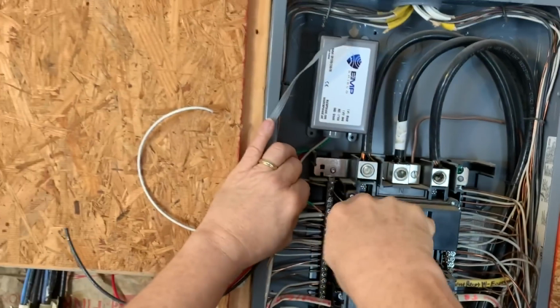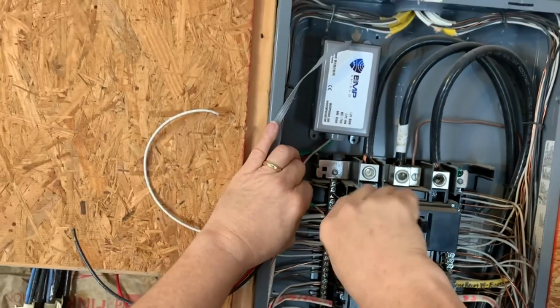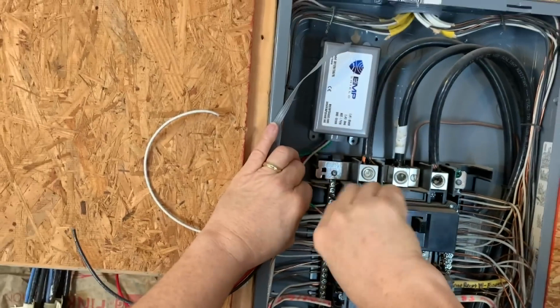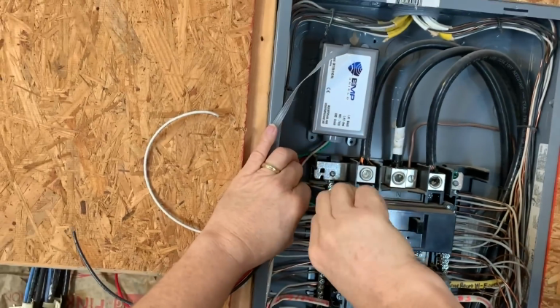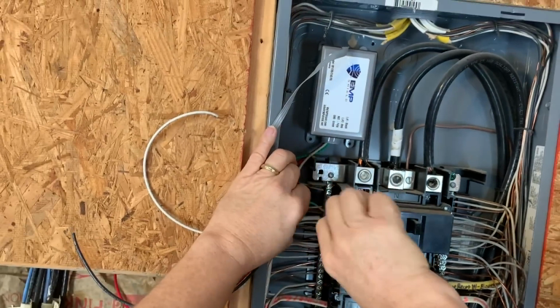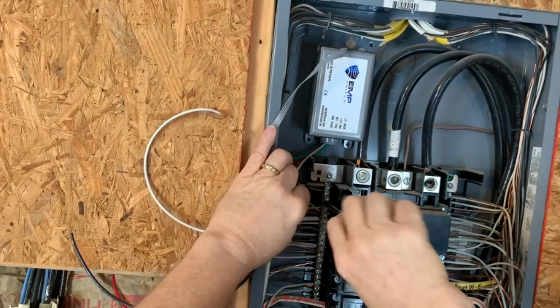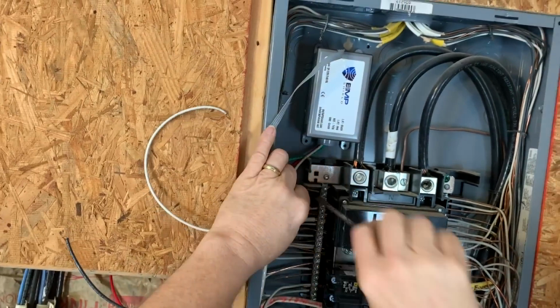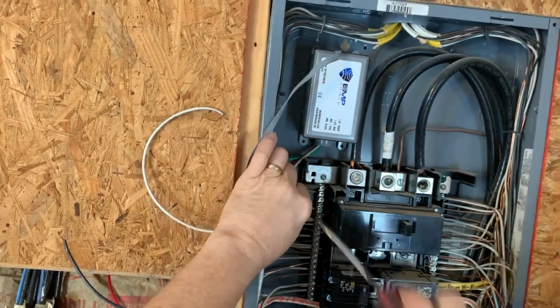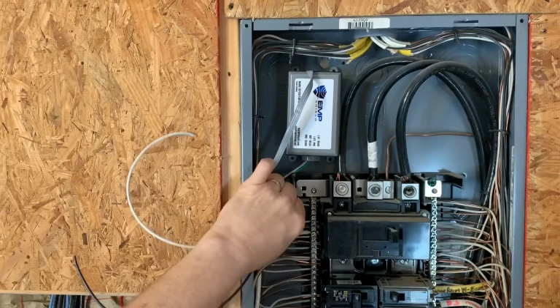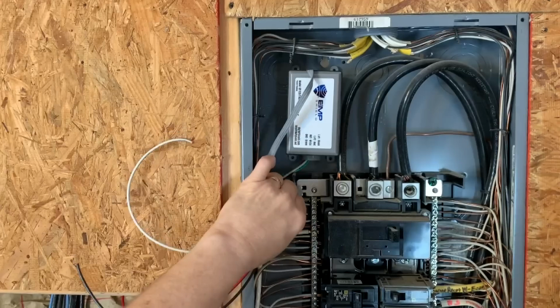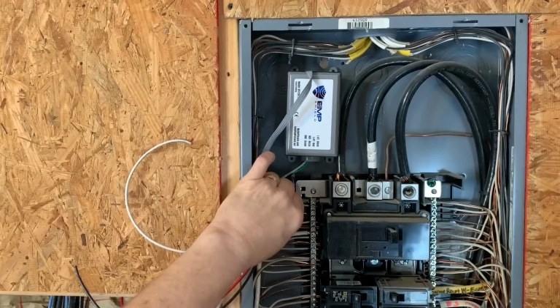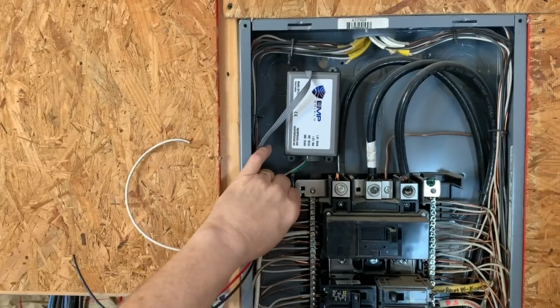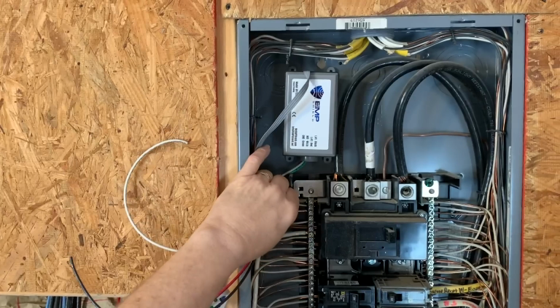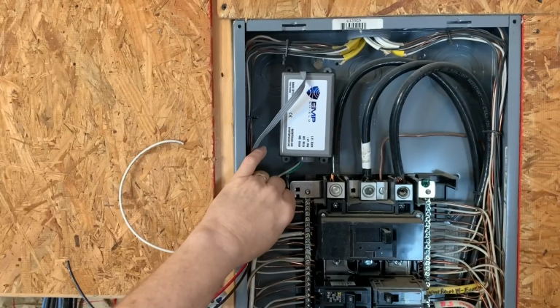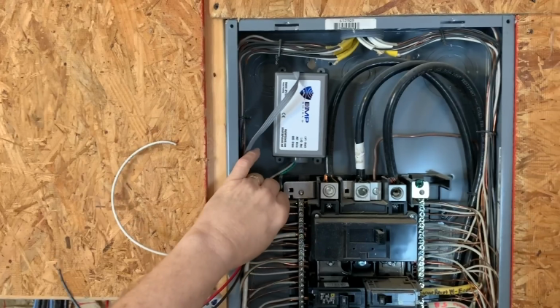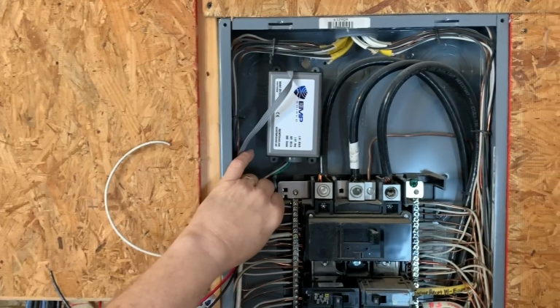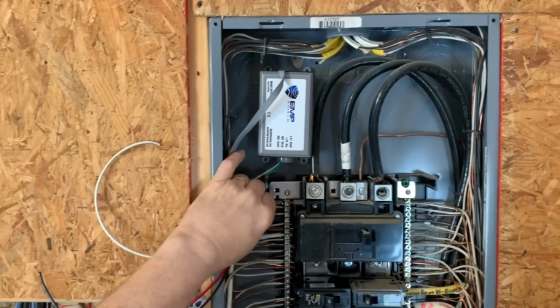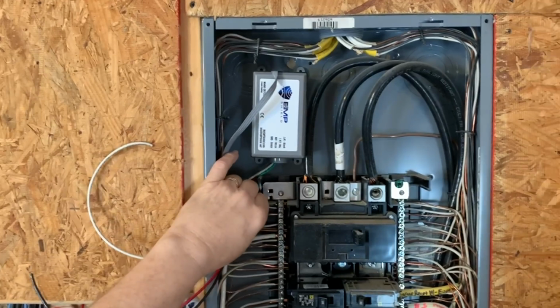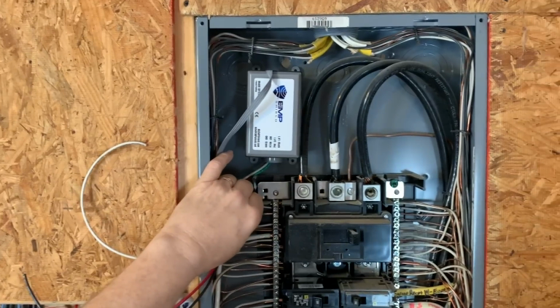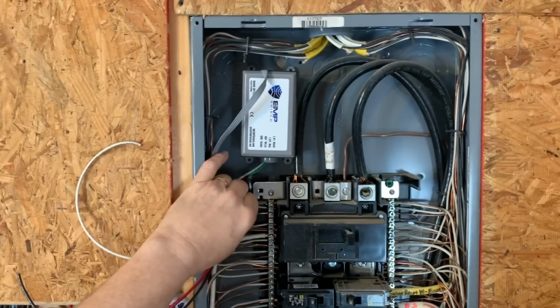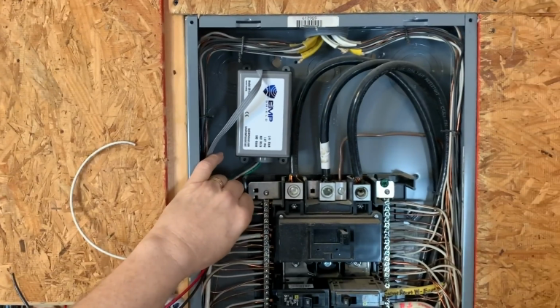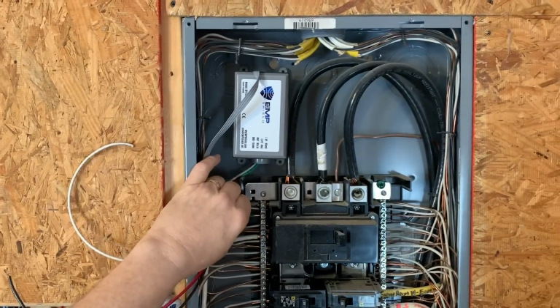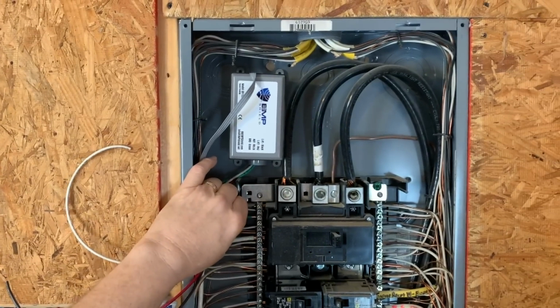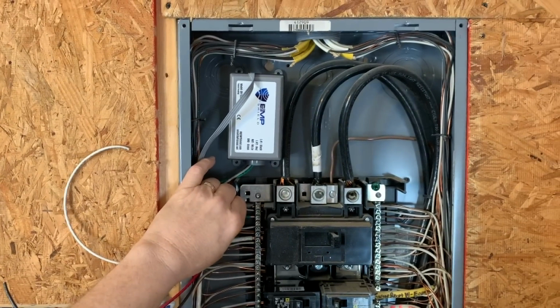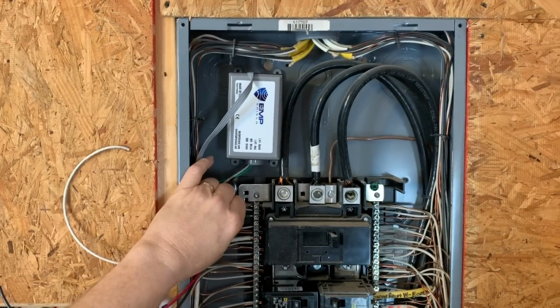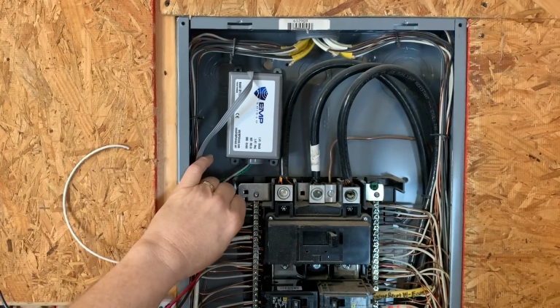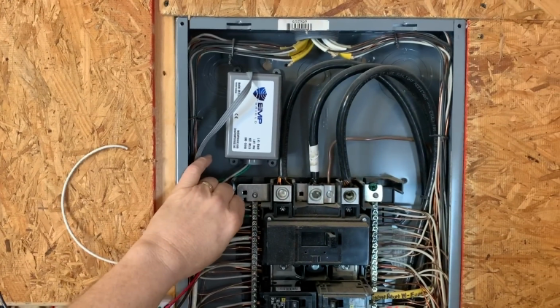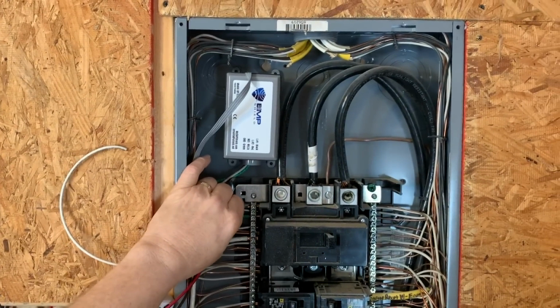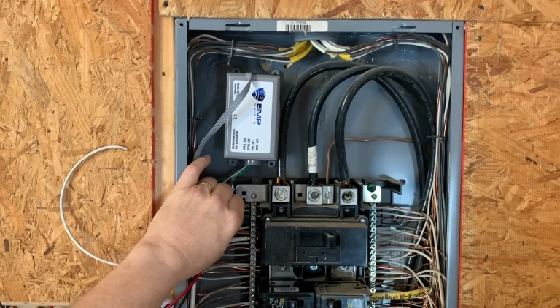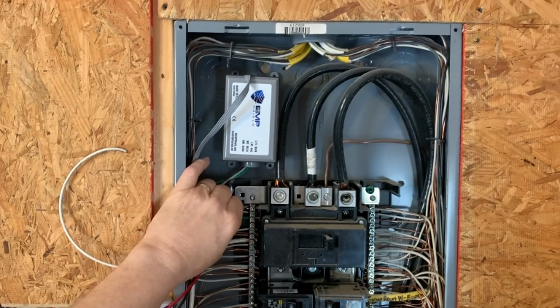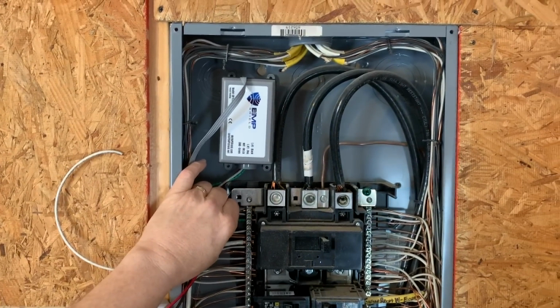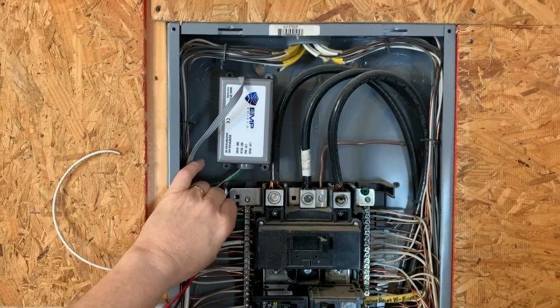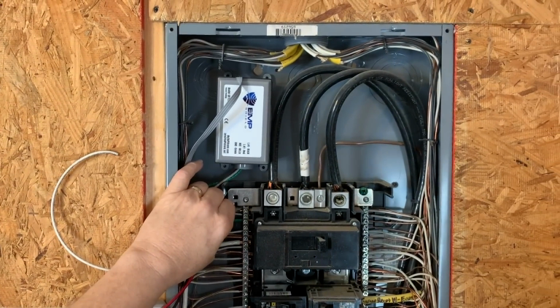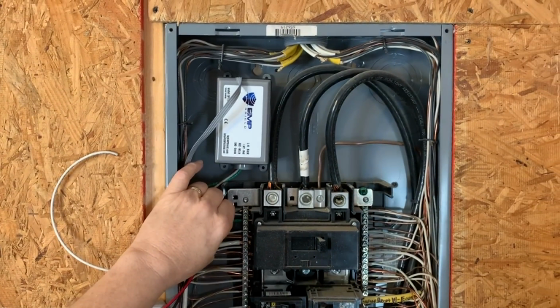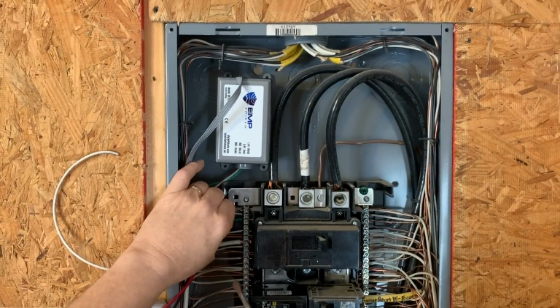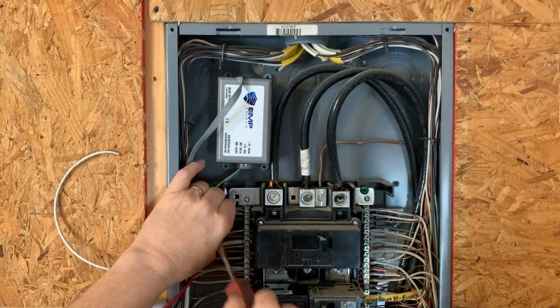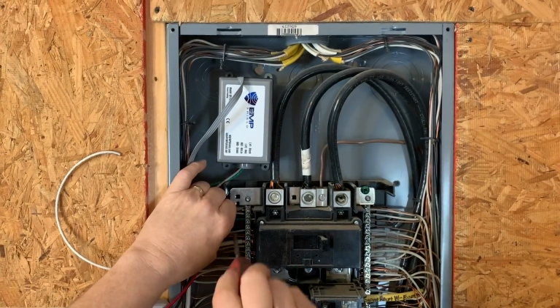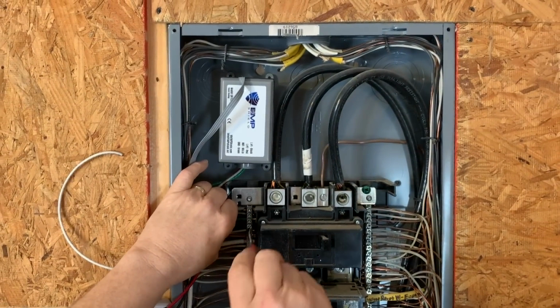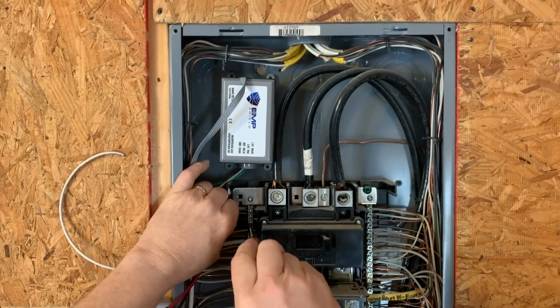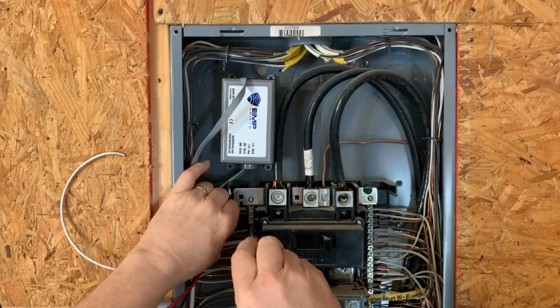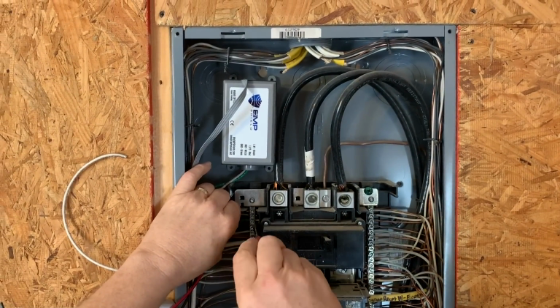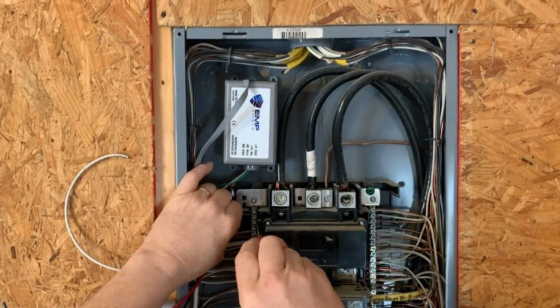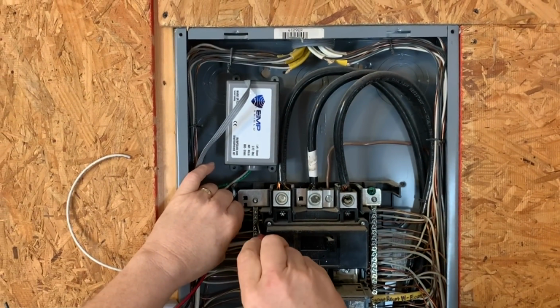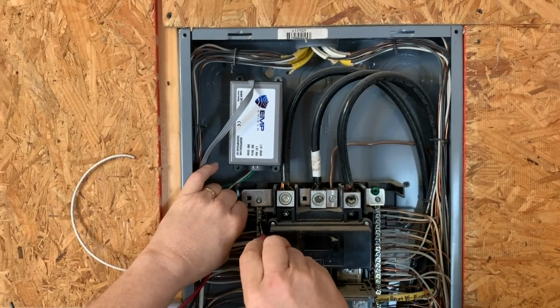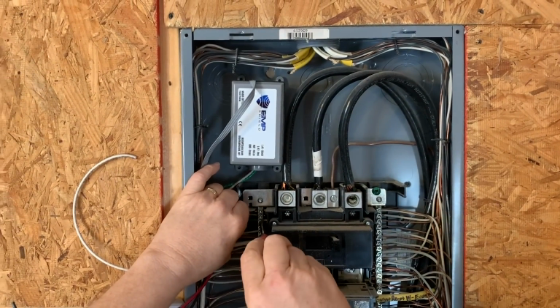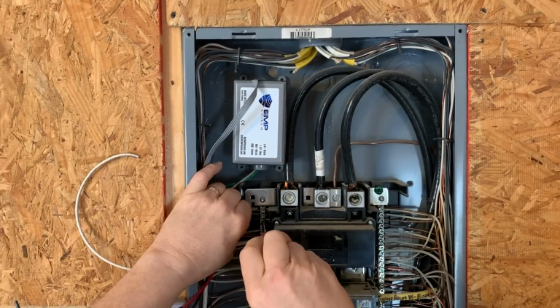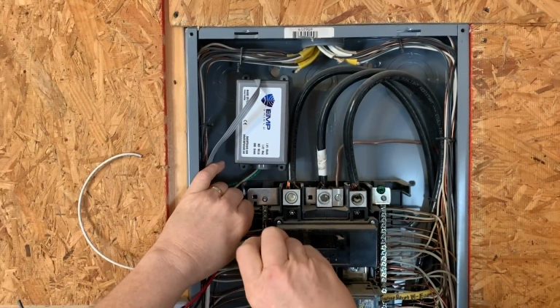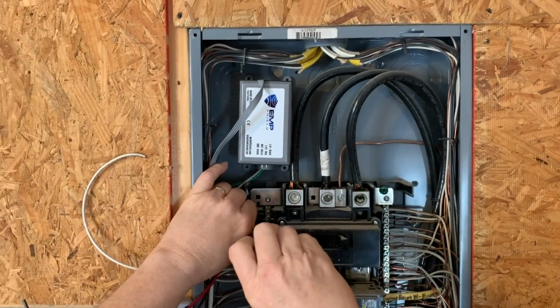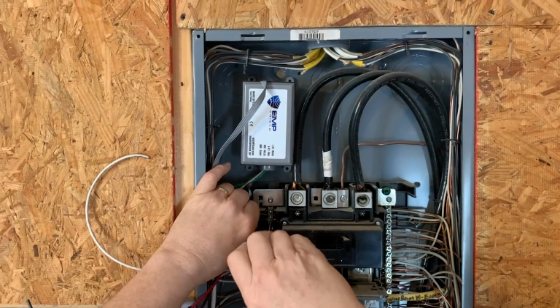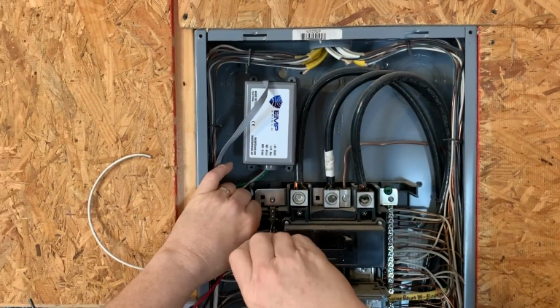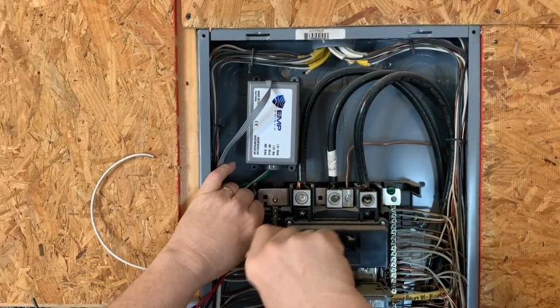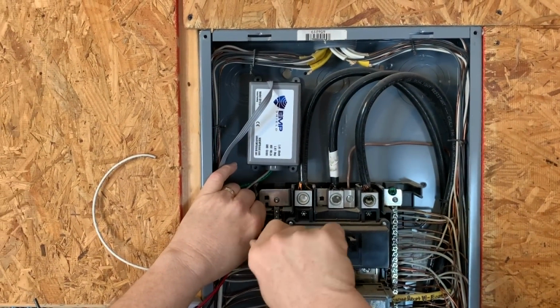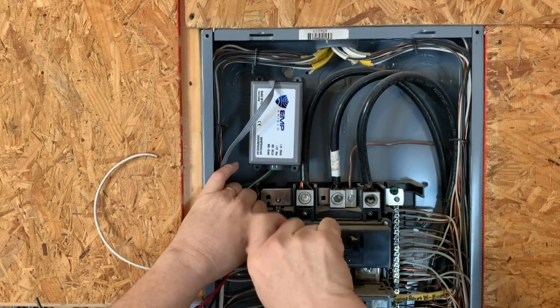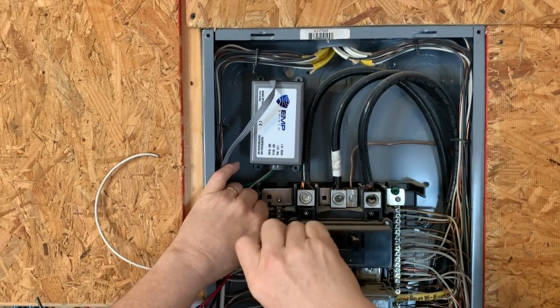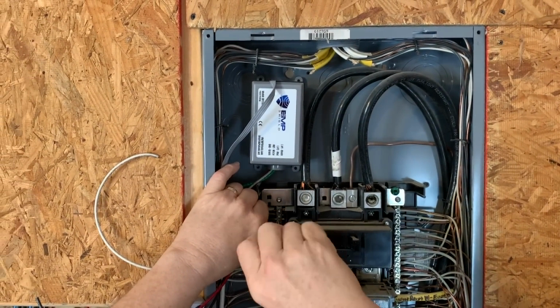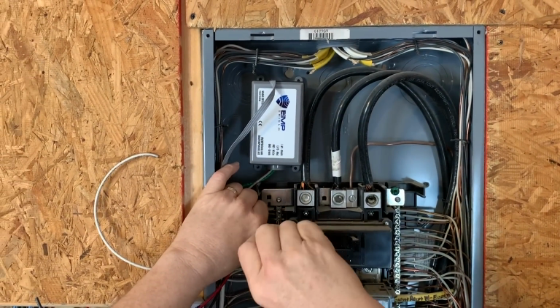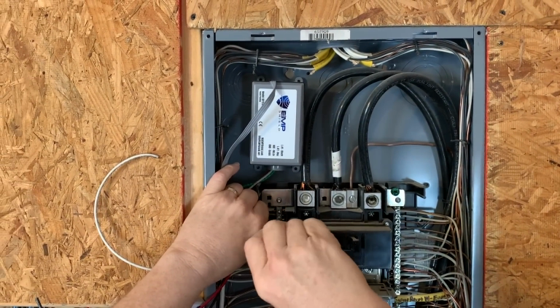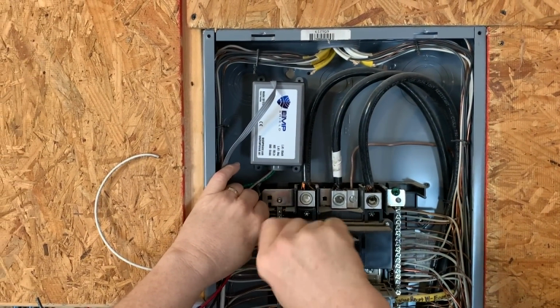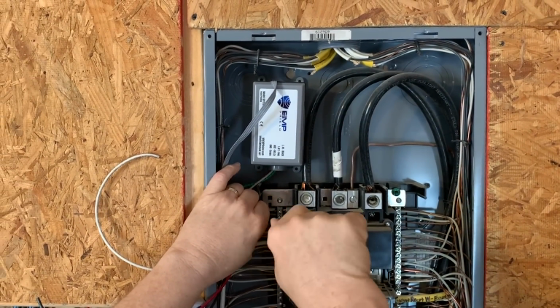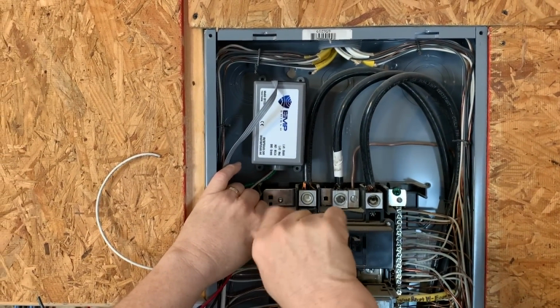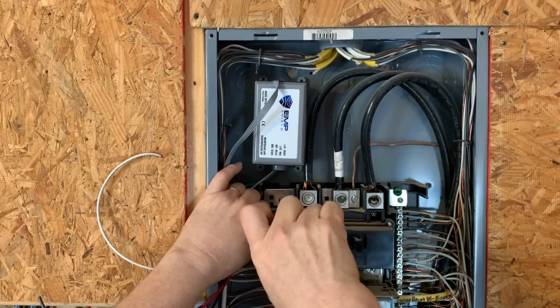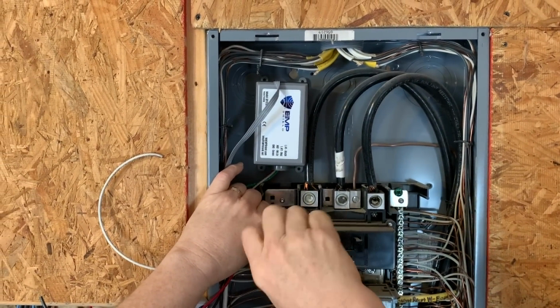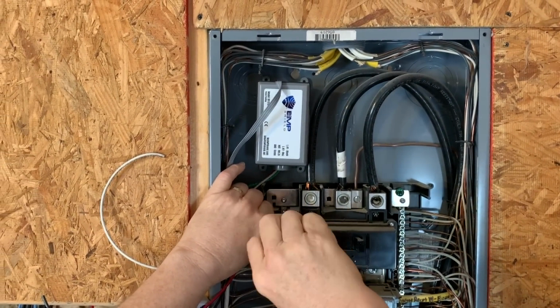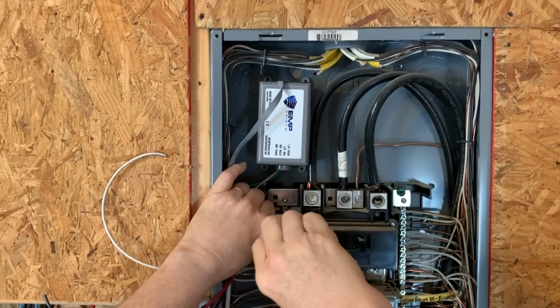Start by installing the green wire into an opening in the bus bar, and then tighten the screw firmly to ensure the wire is in place.